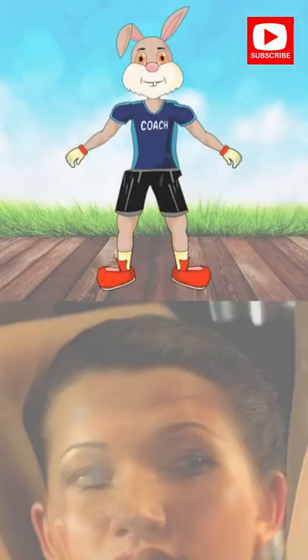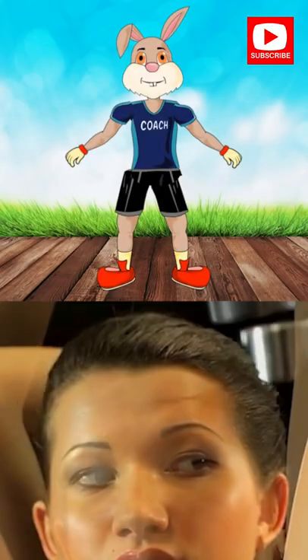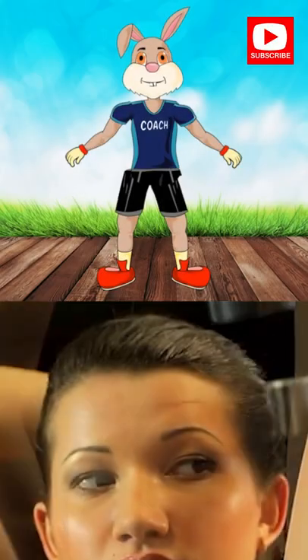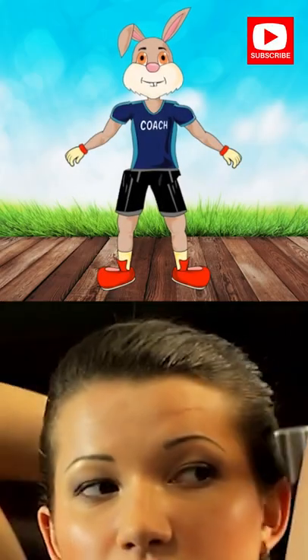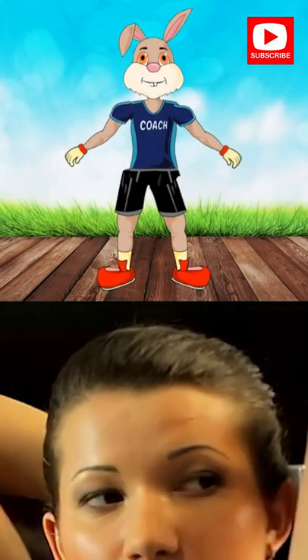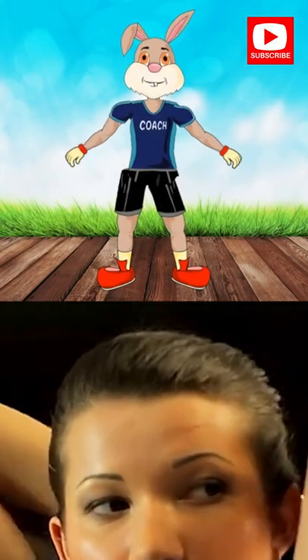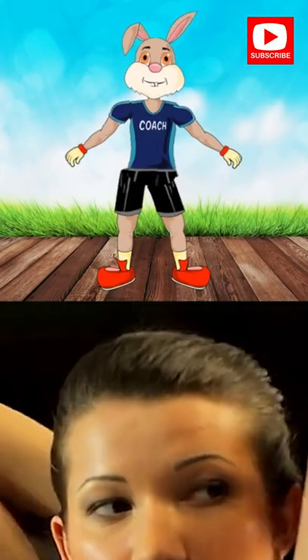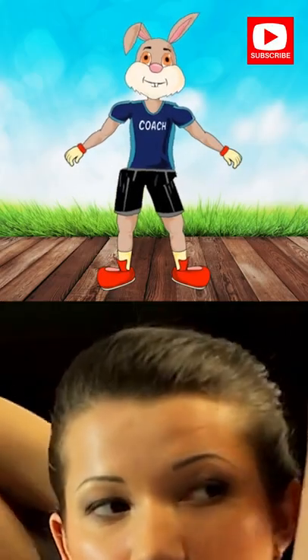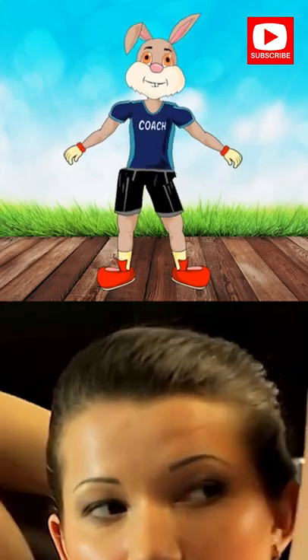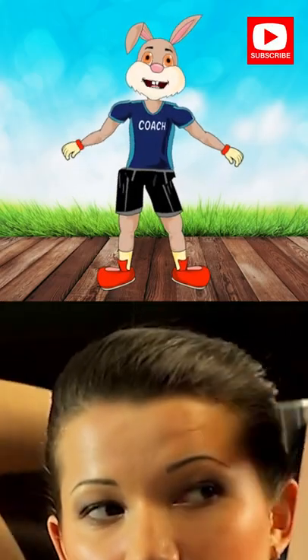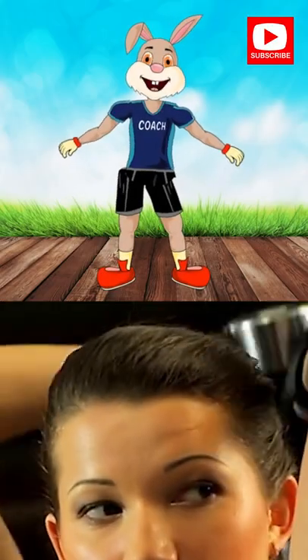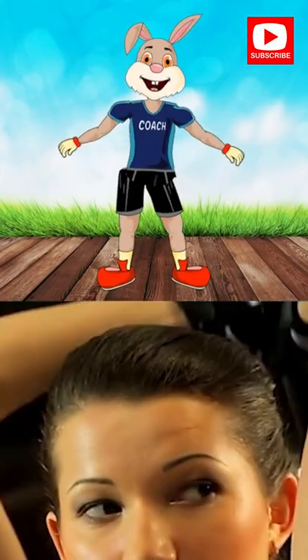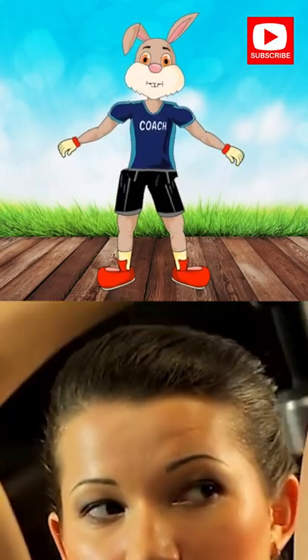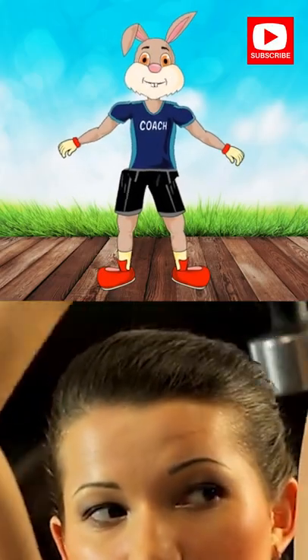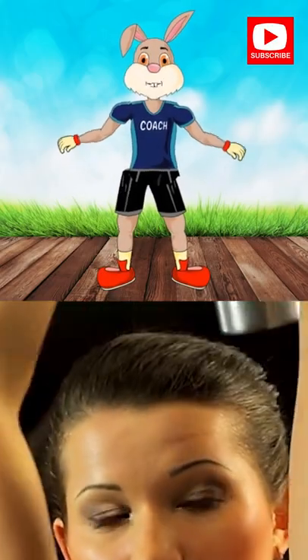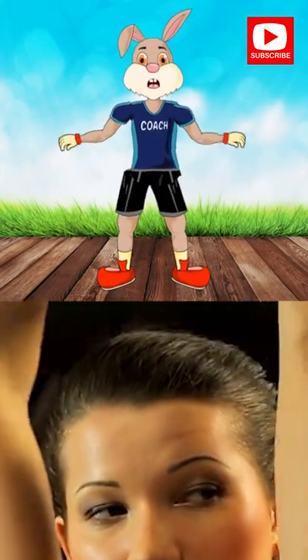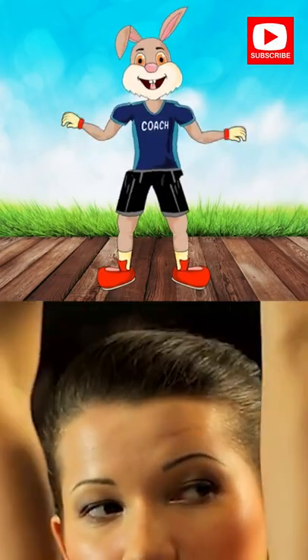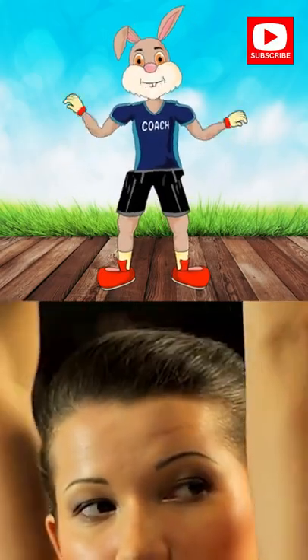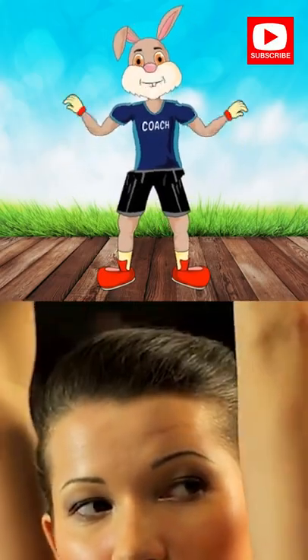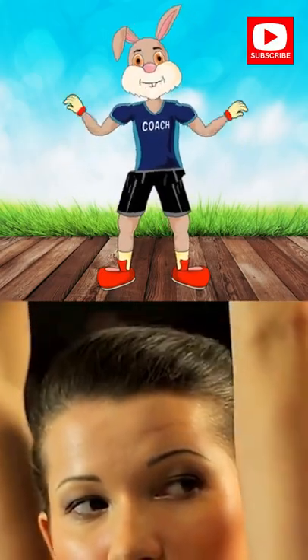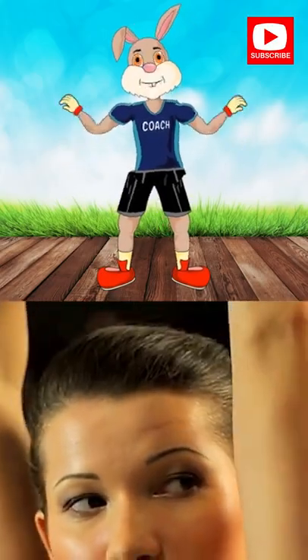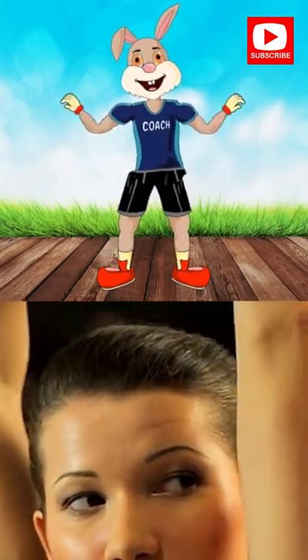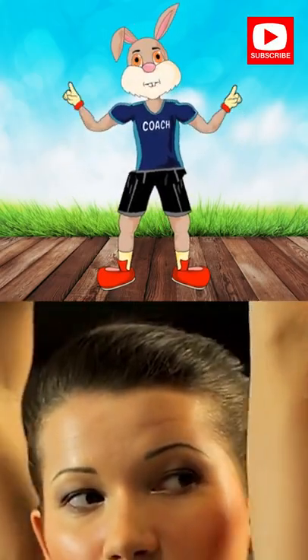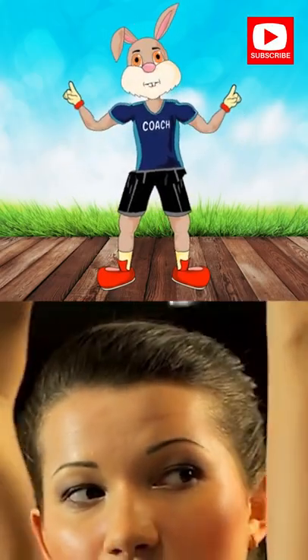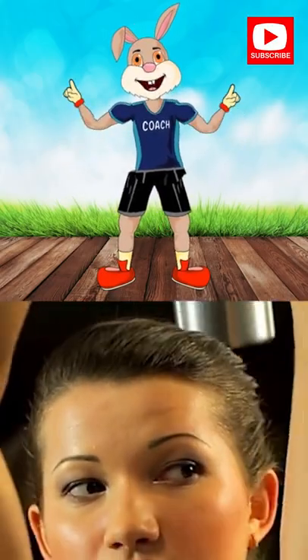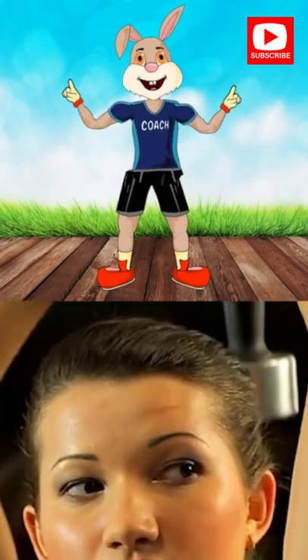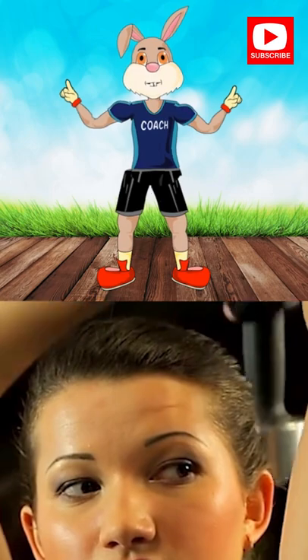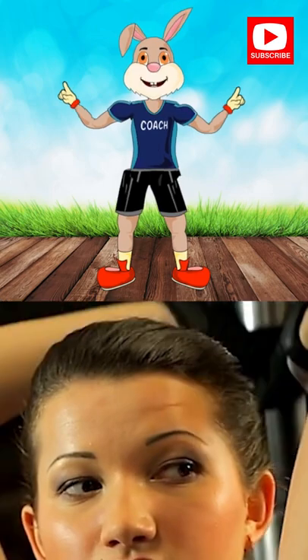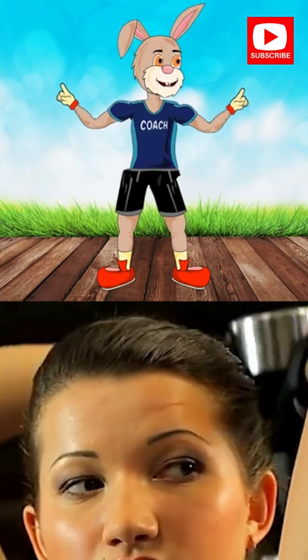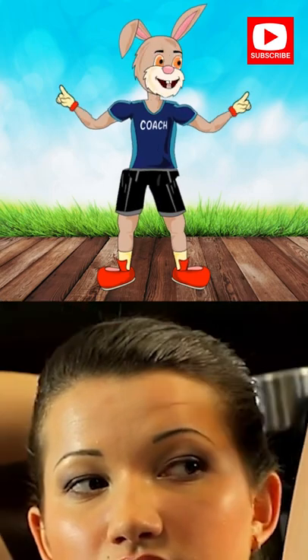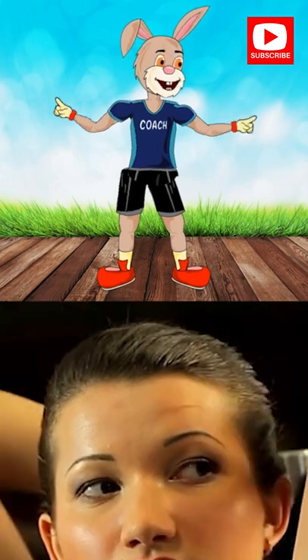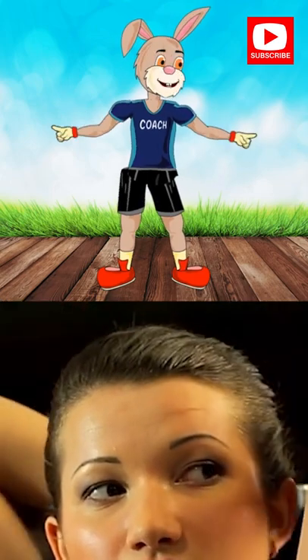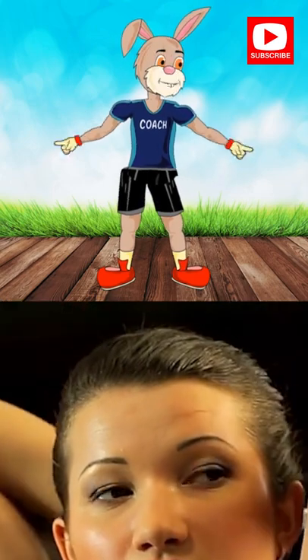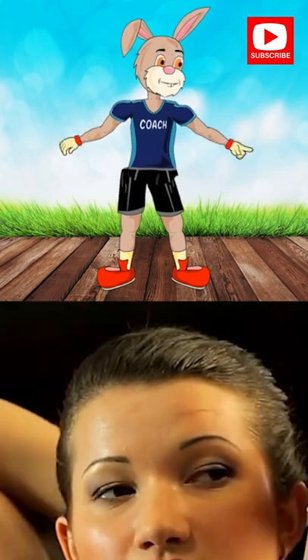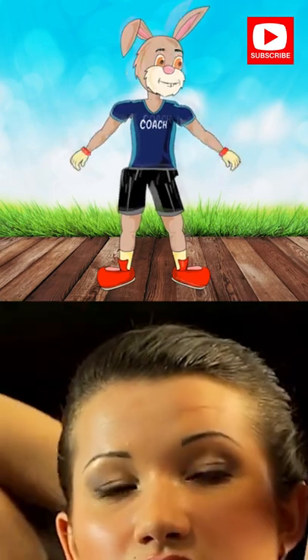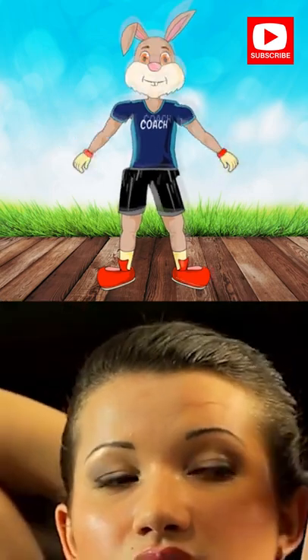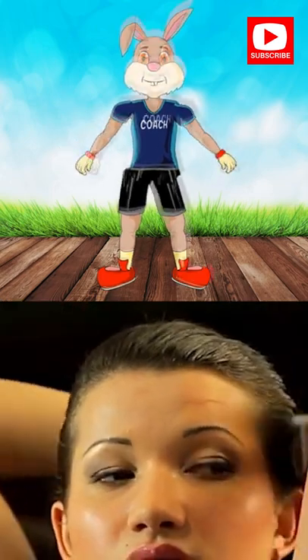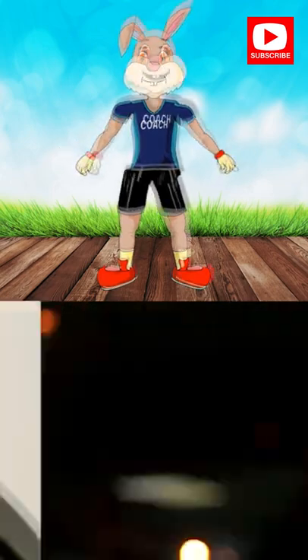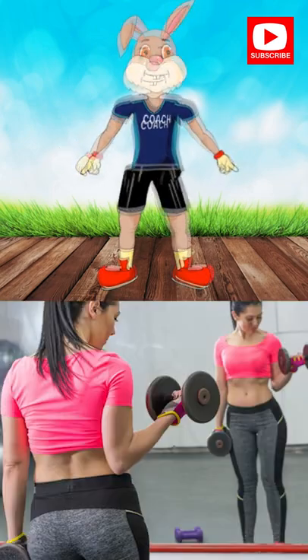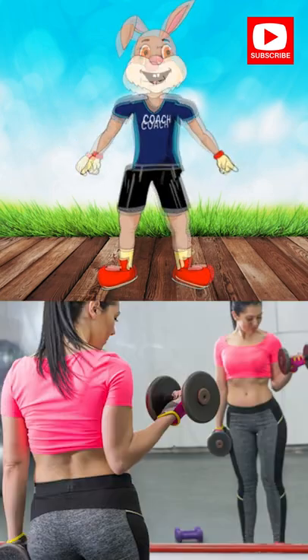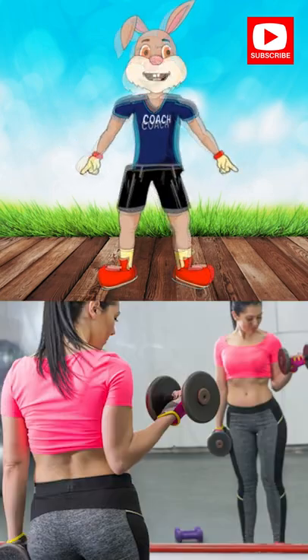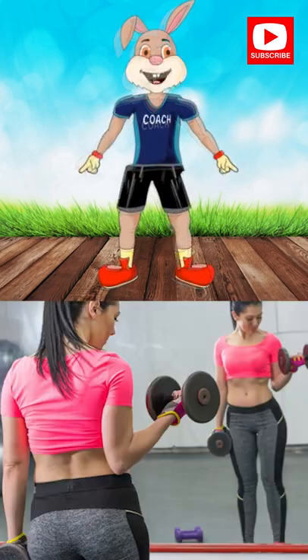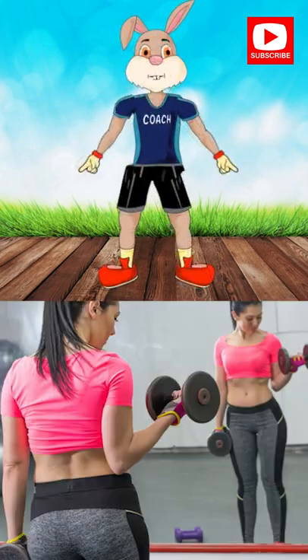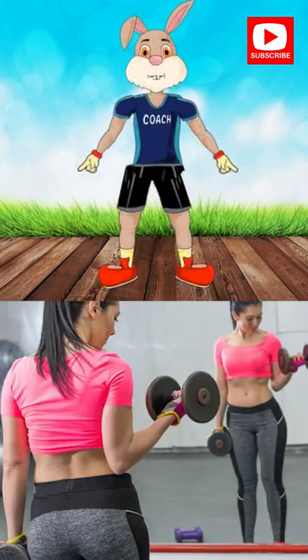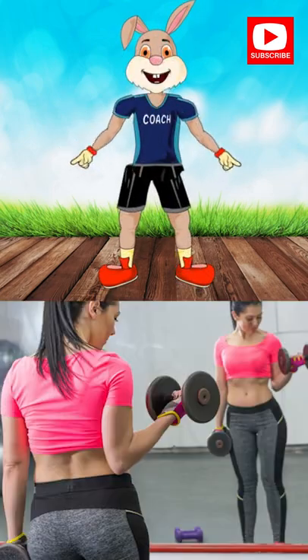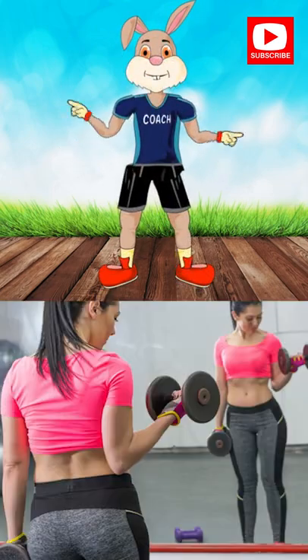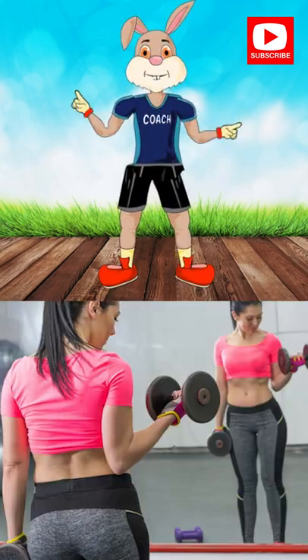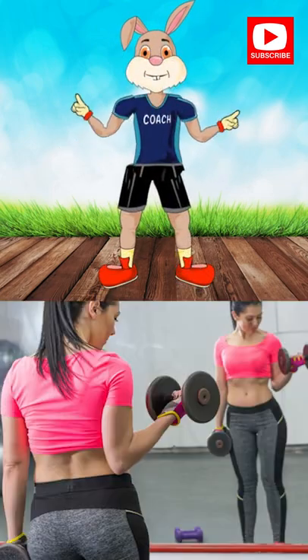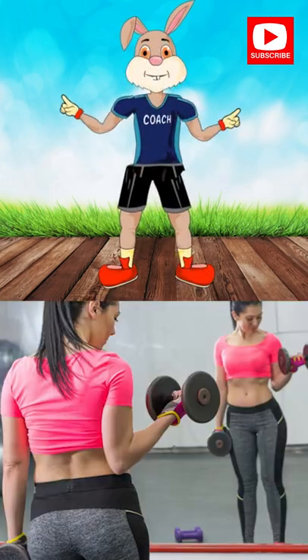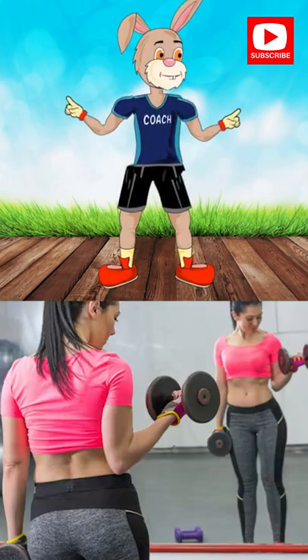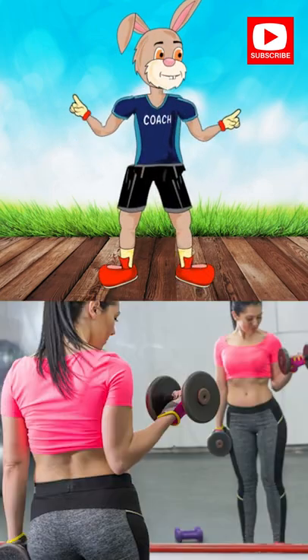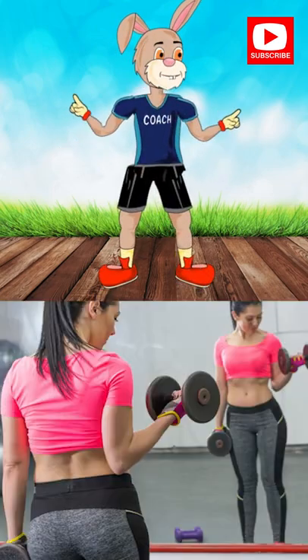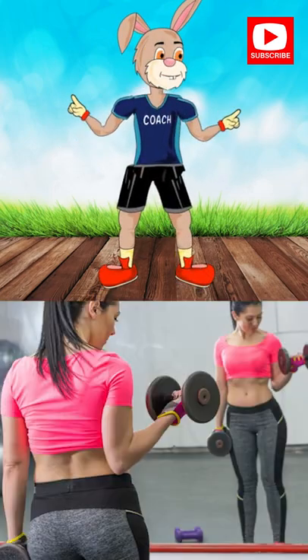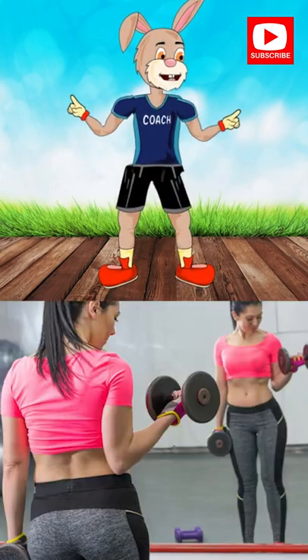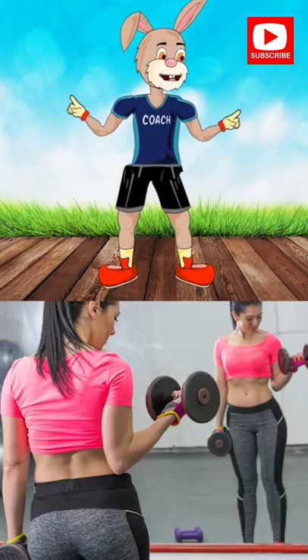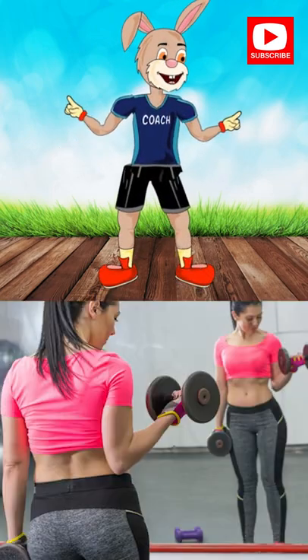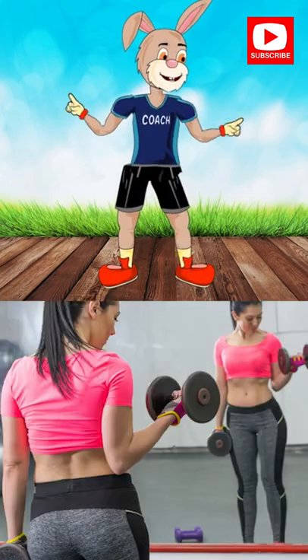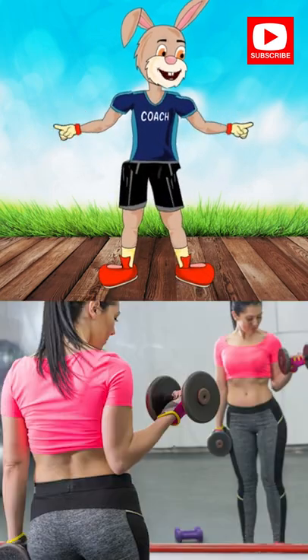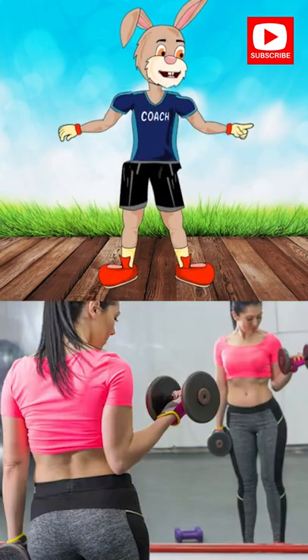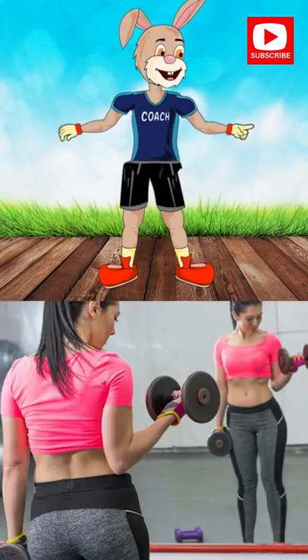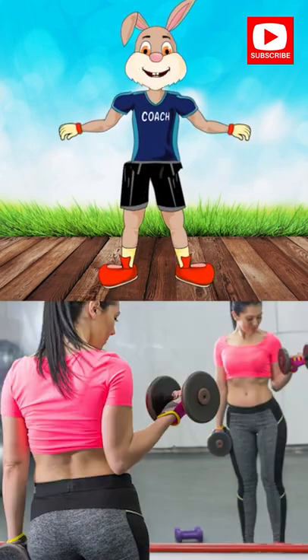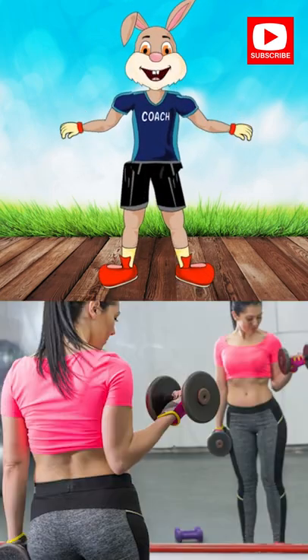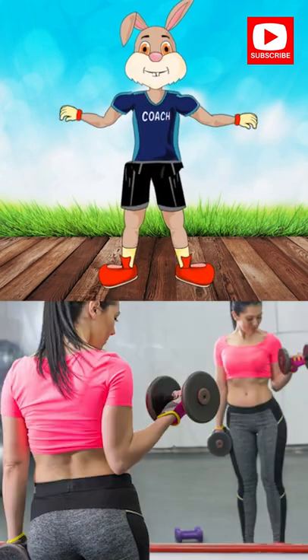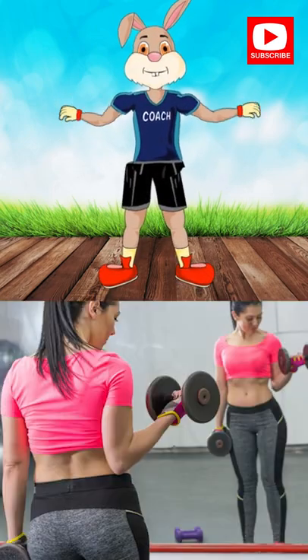Tip. Focus on proper form and mind-muscle connection. Look in the mirror. That's your competition.